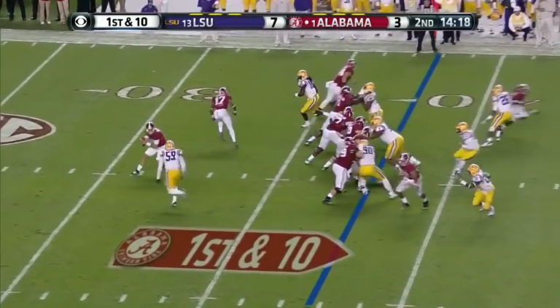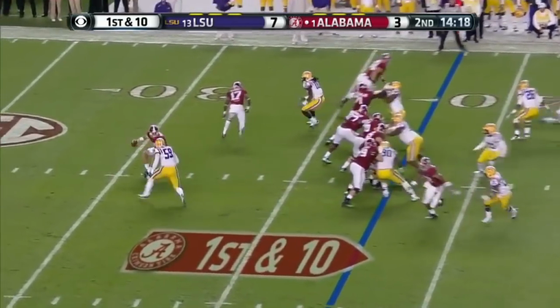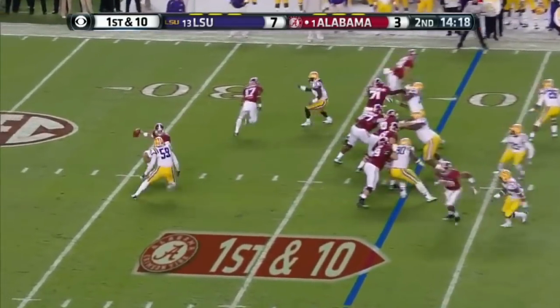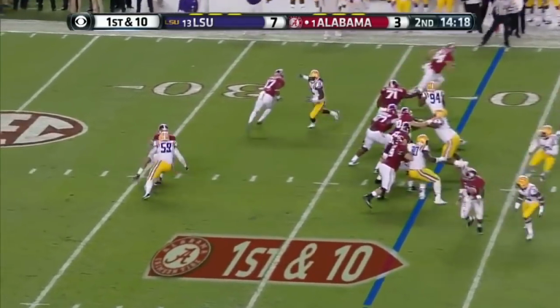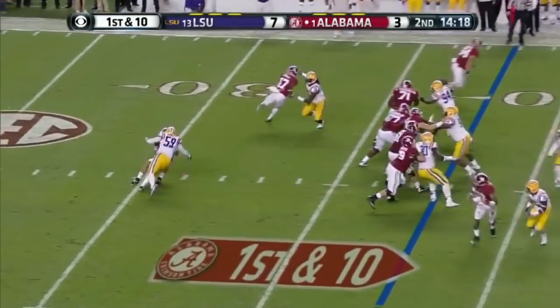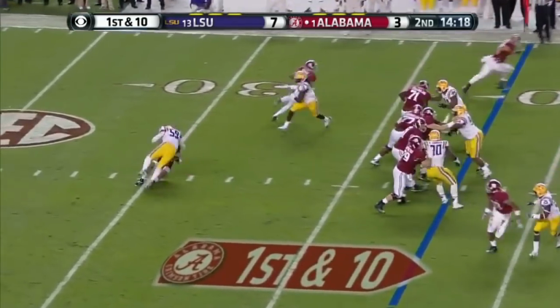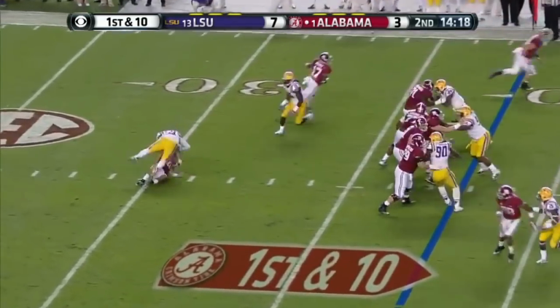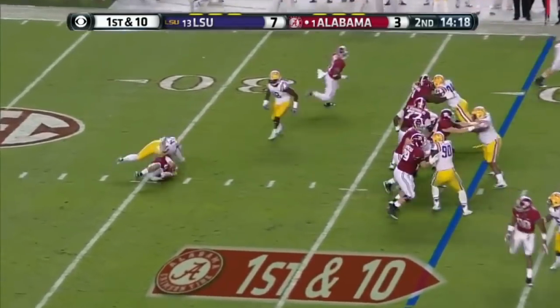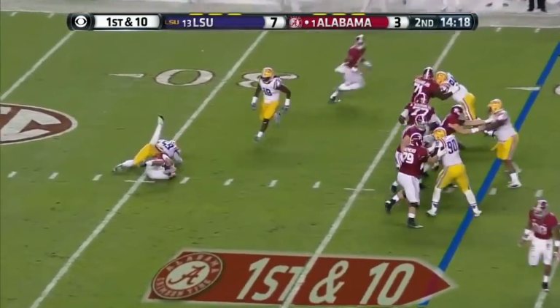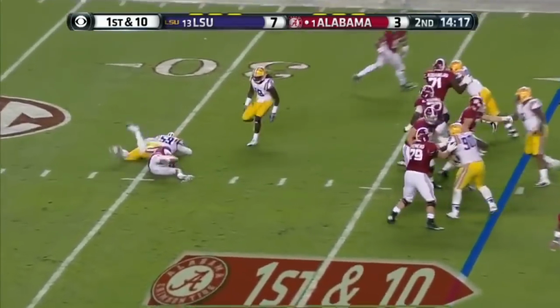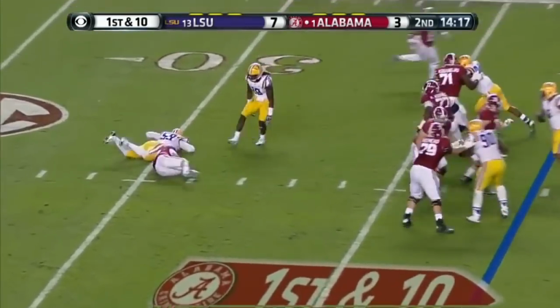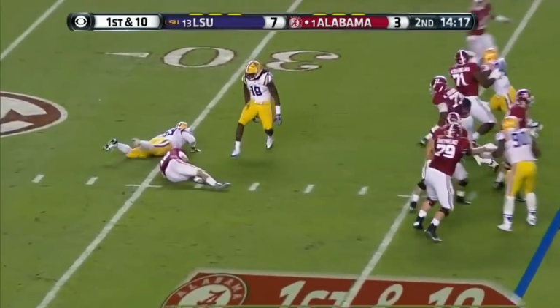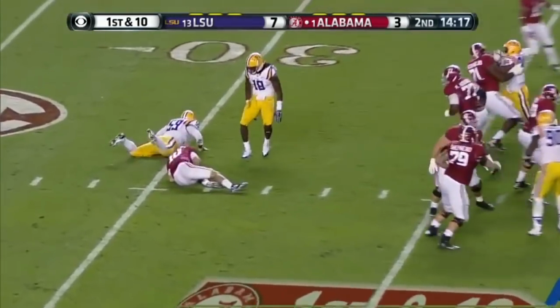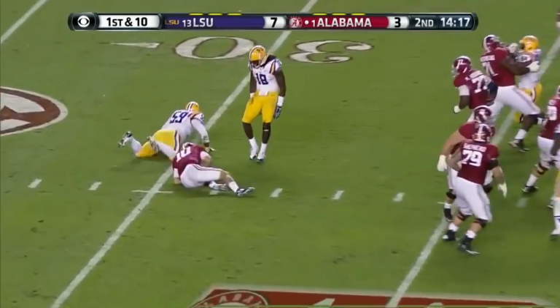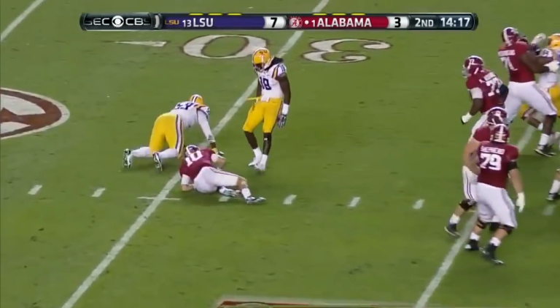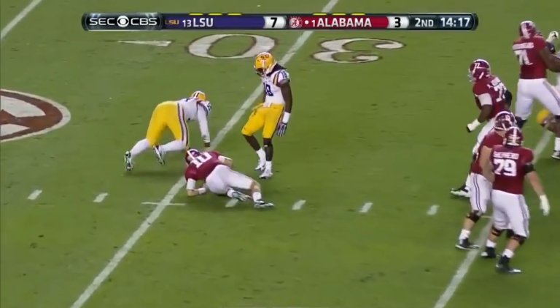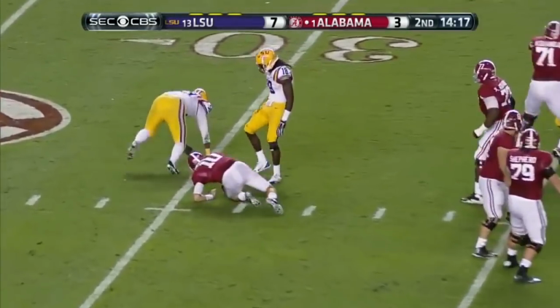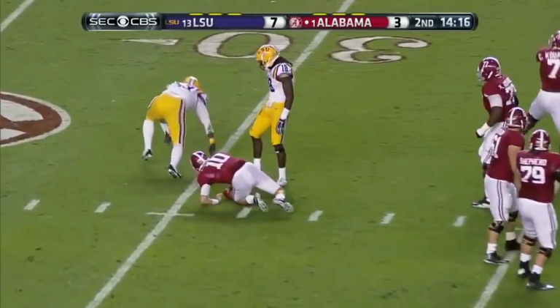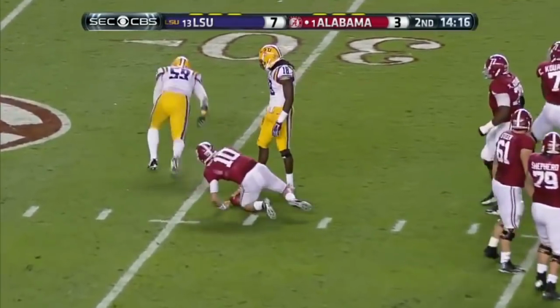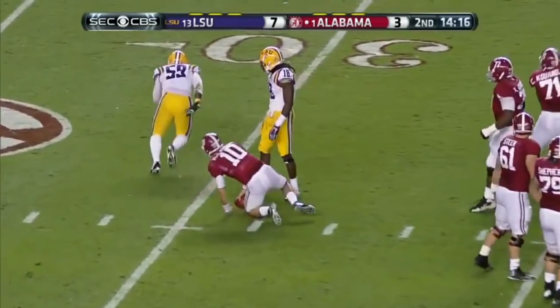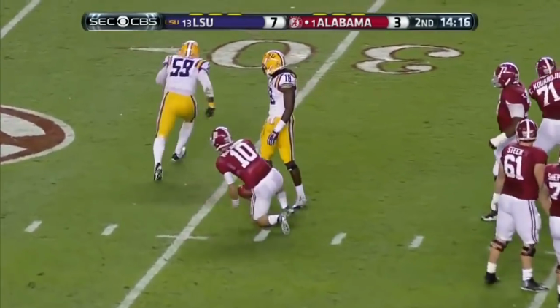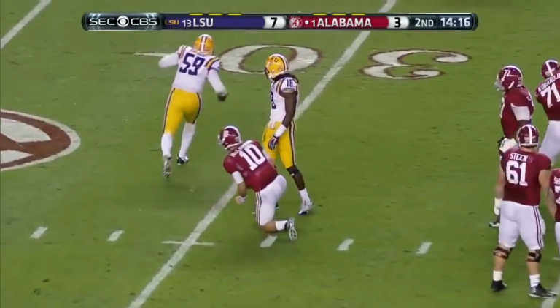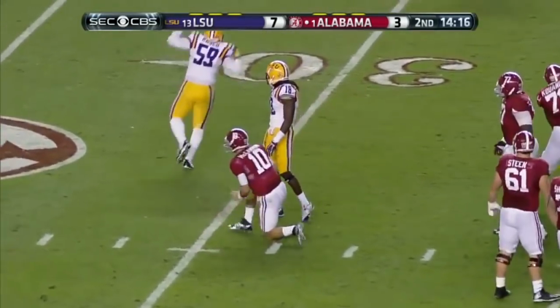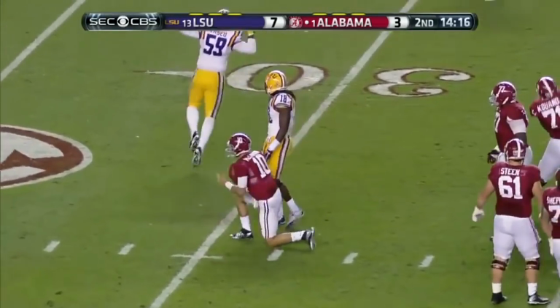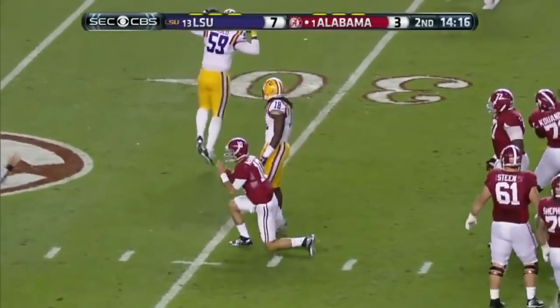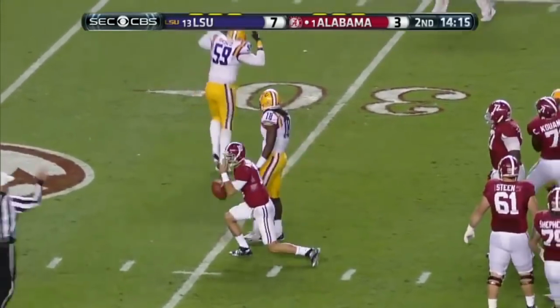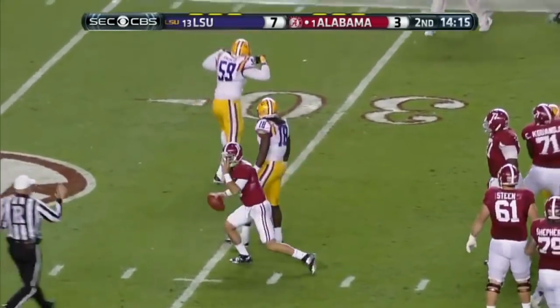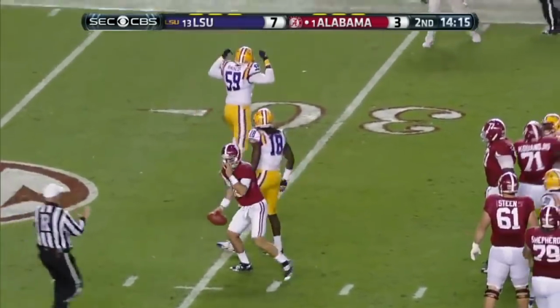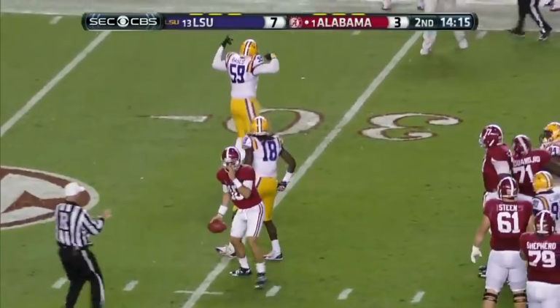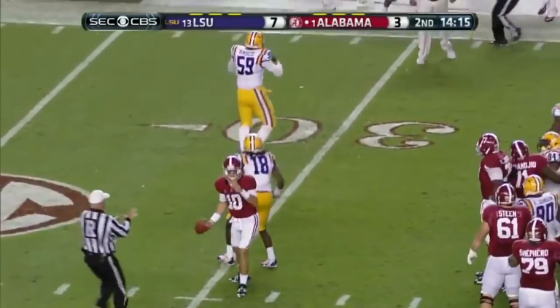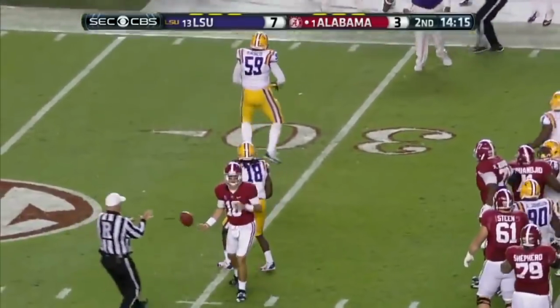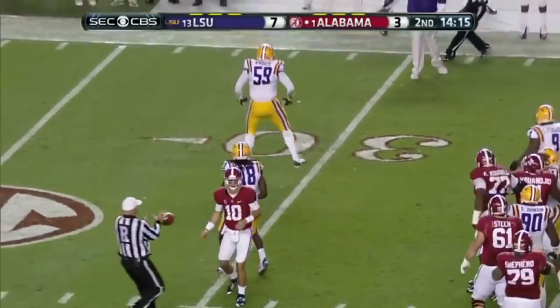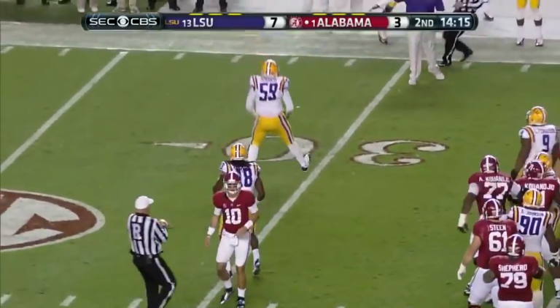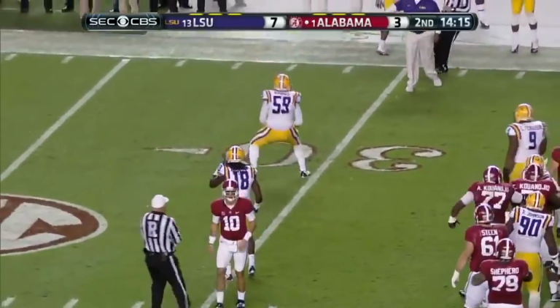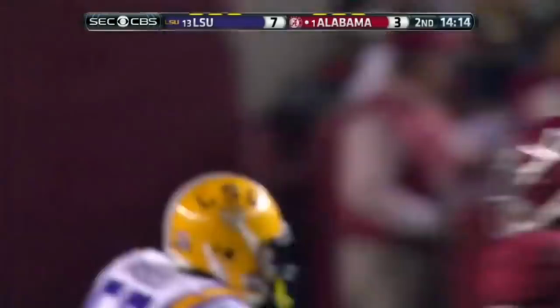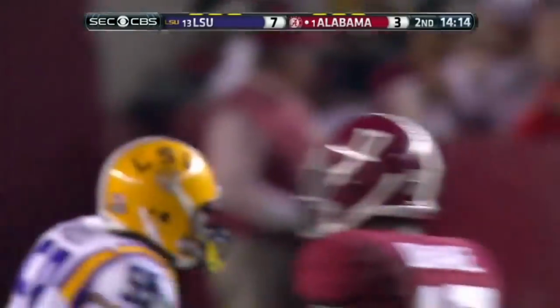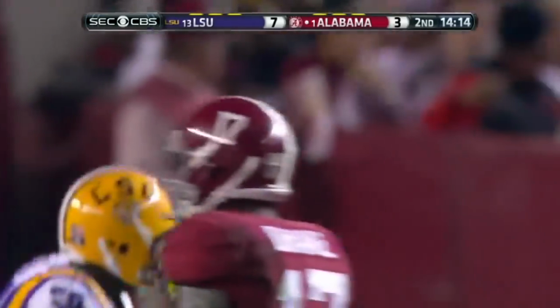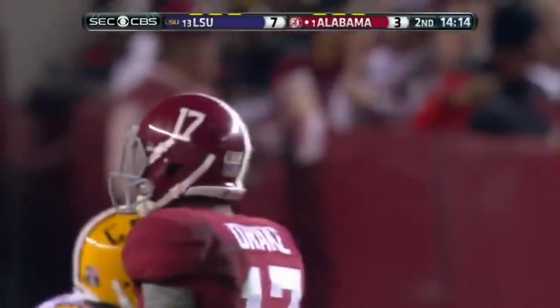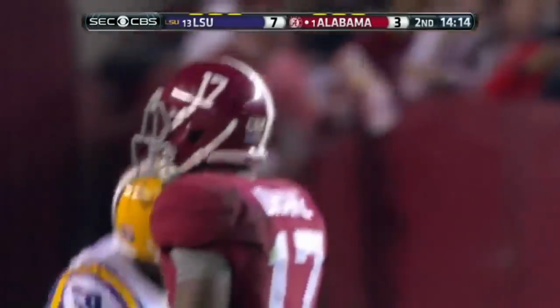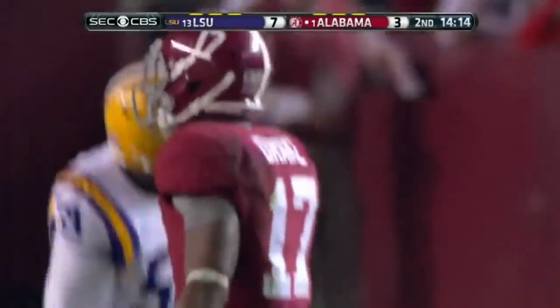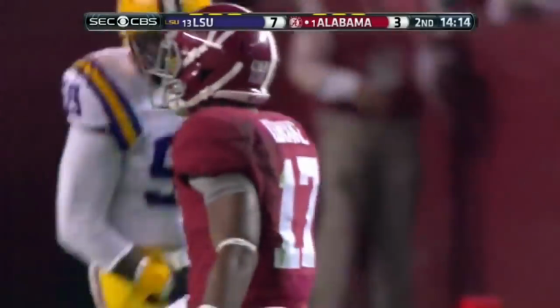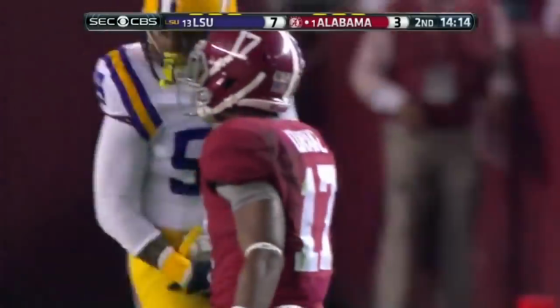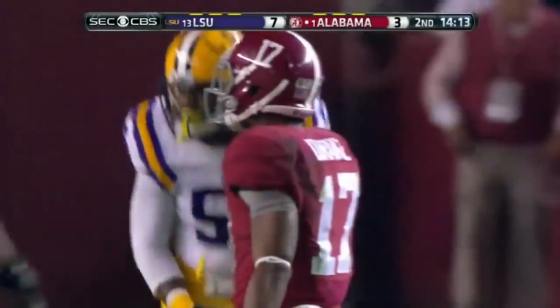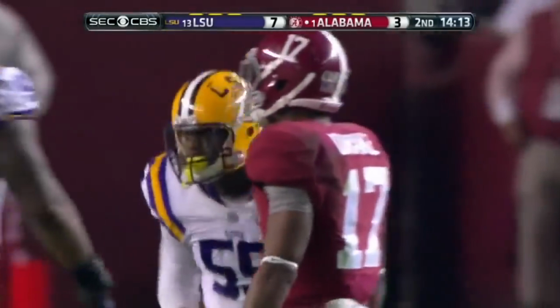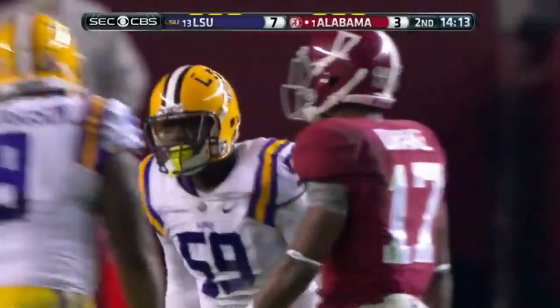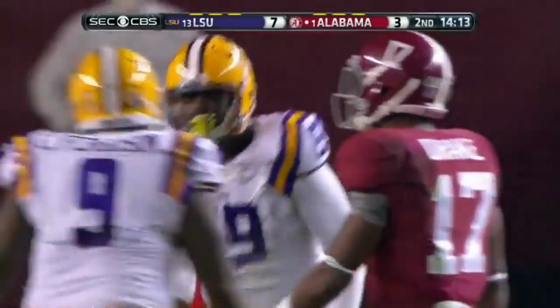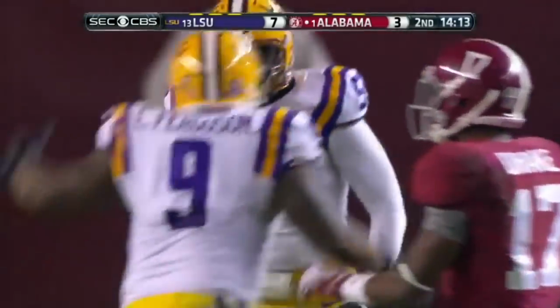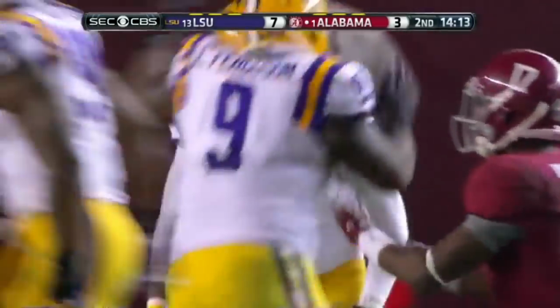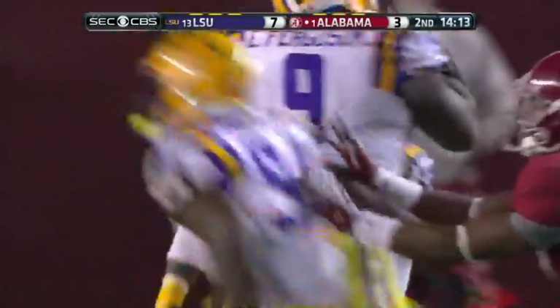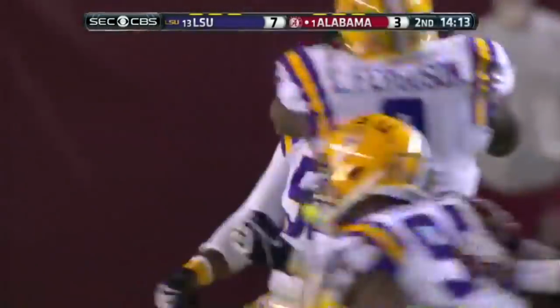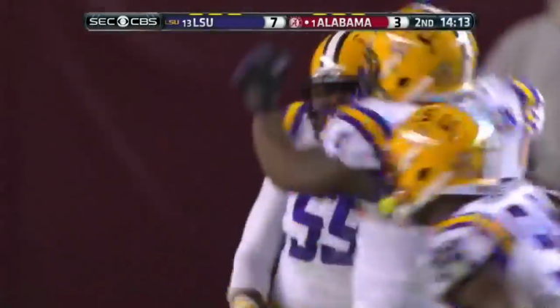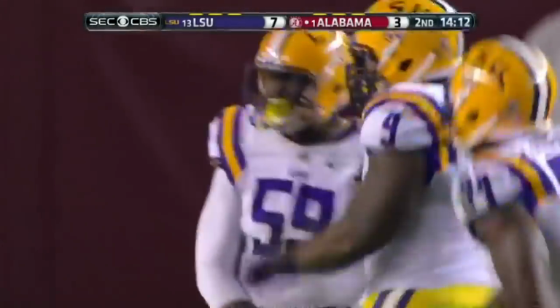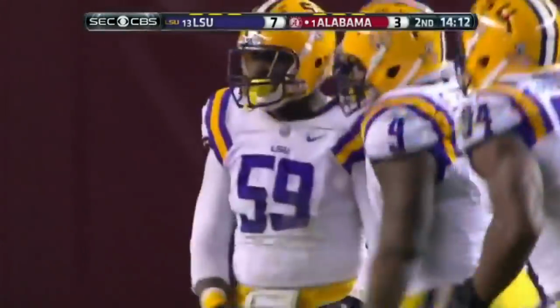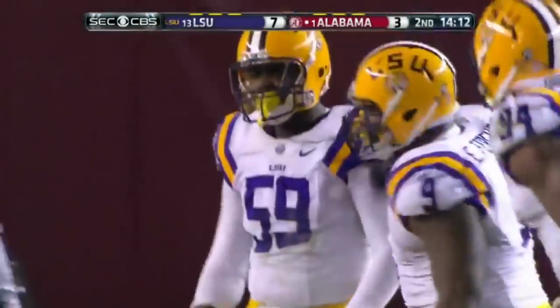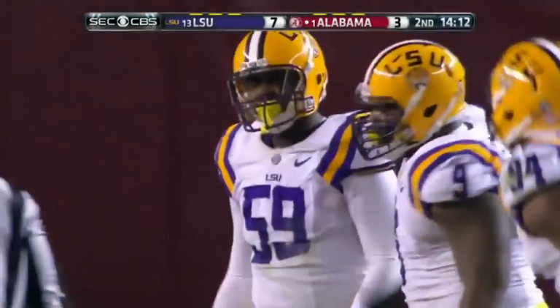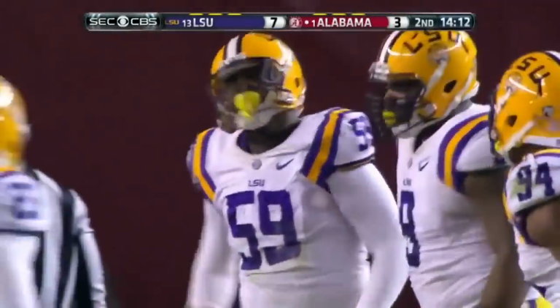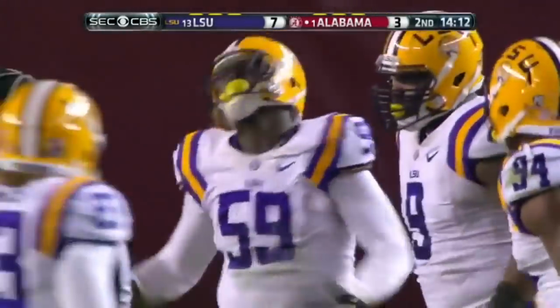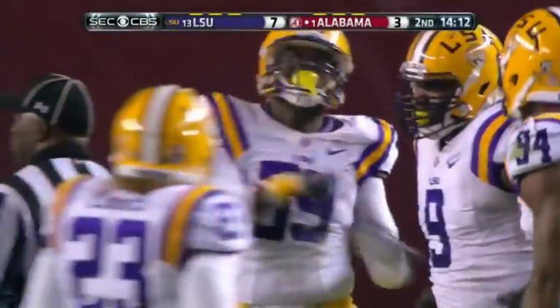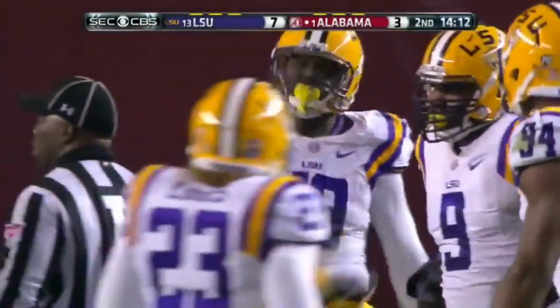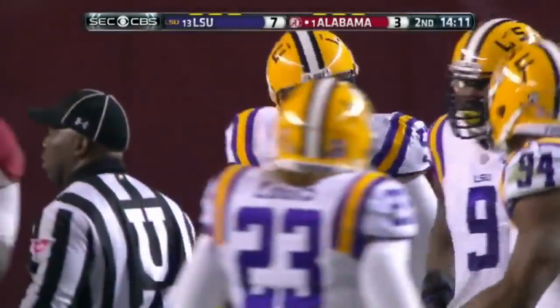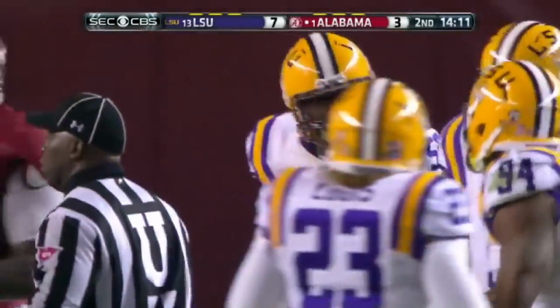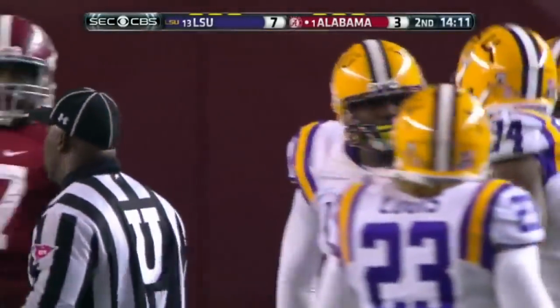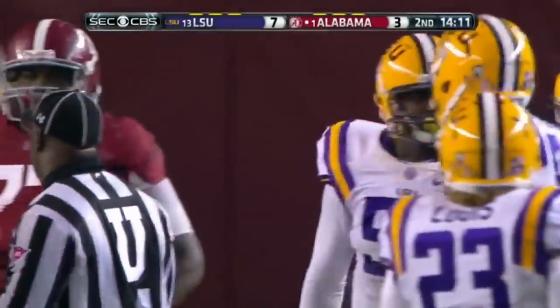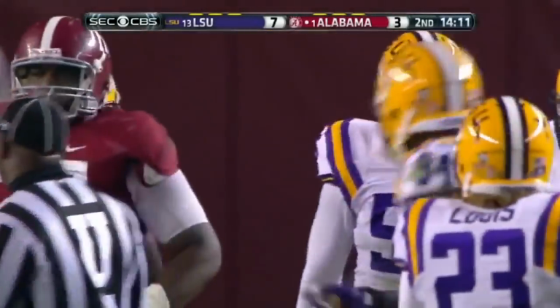Play action — uh-oh. Jermarie Rasko, unimpeded, and he has sacked McCarron.